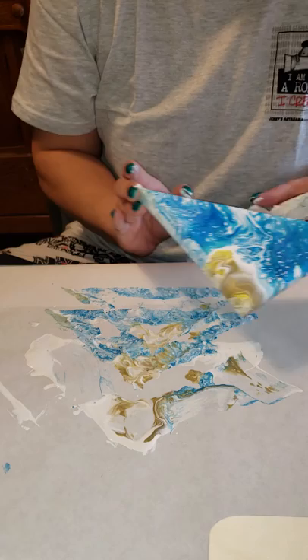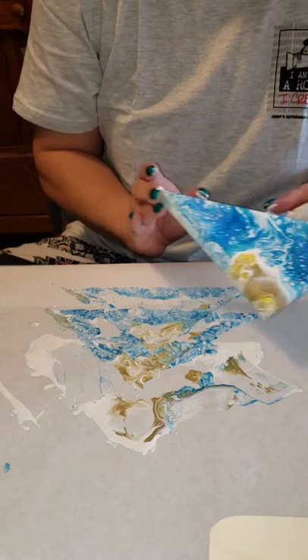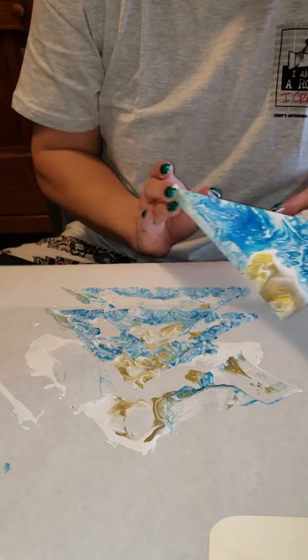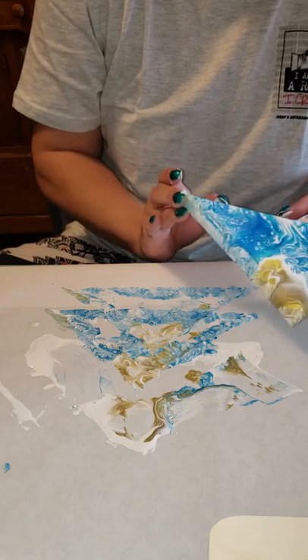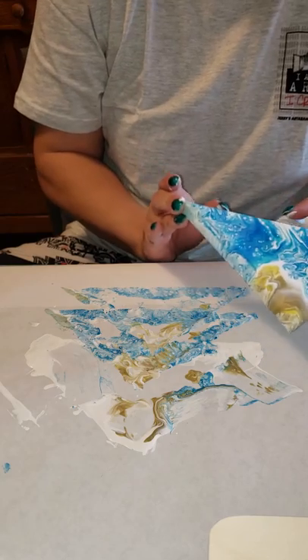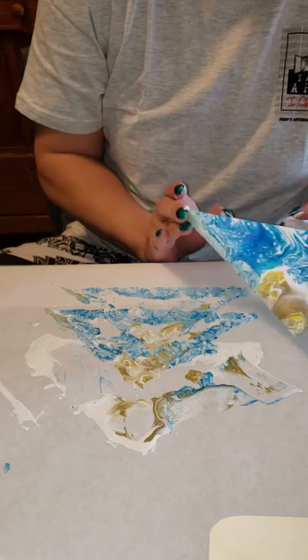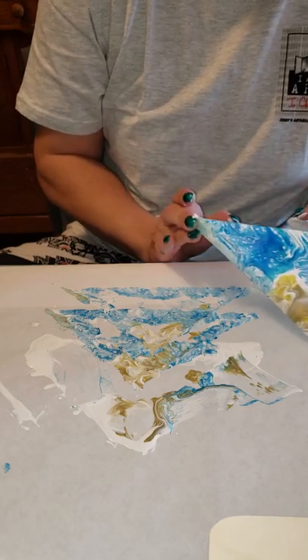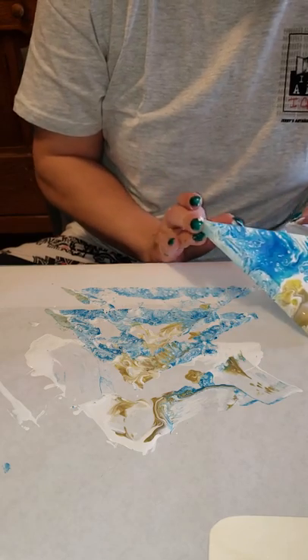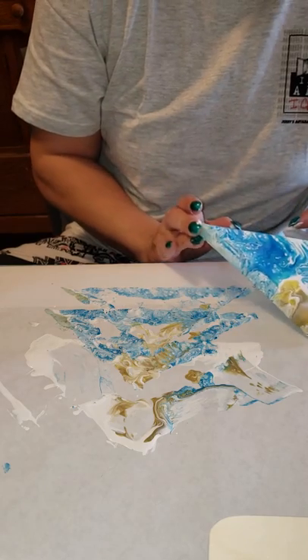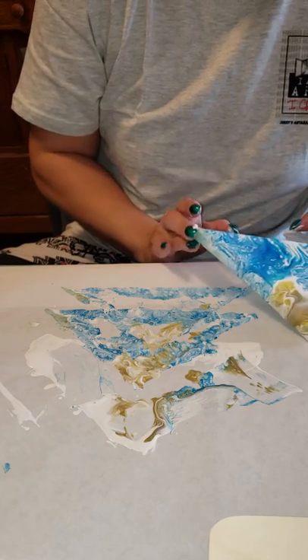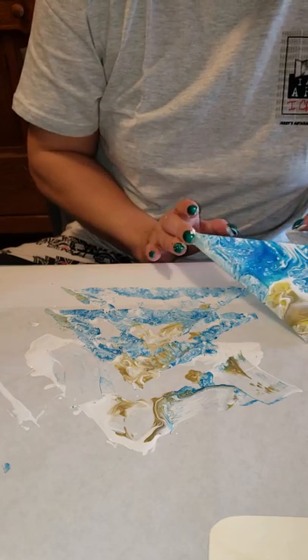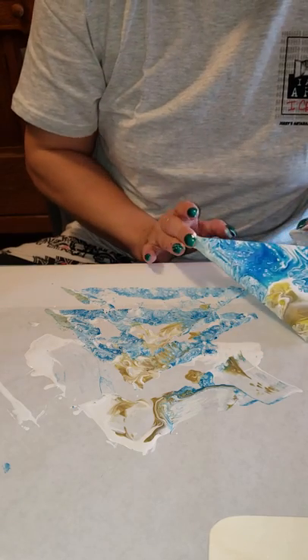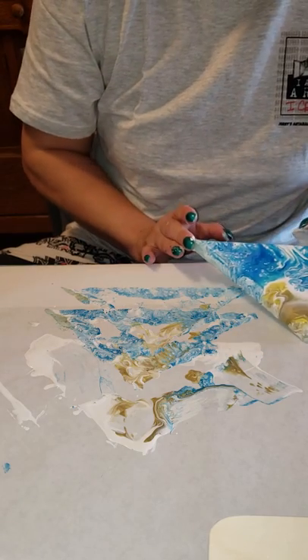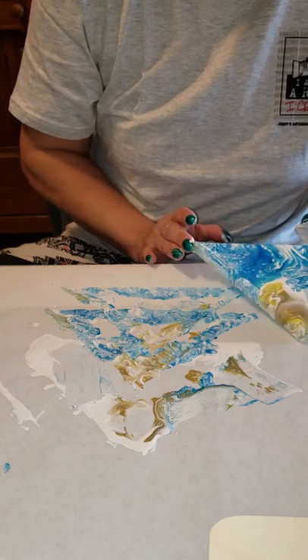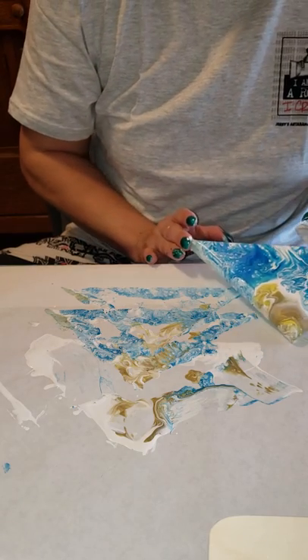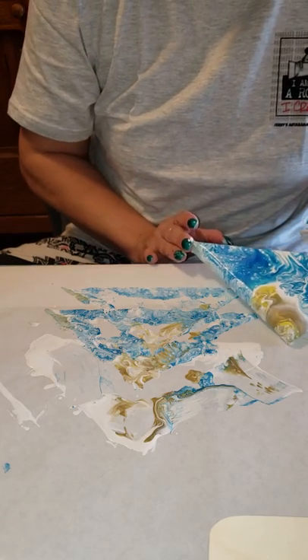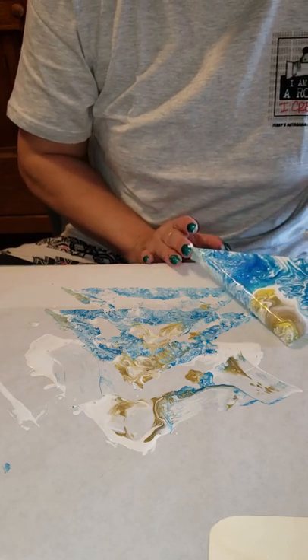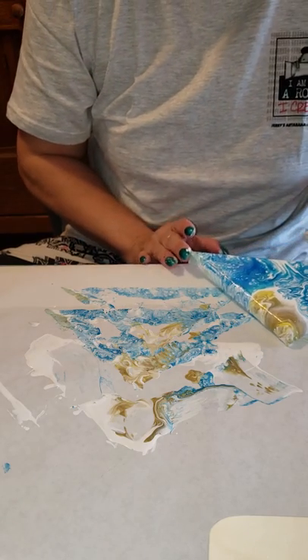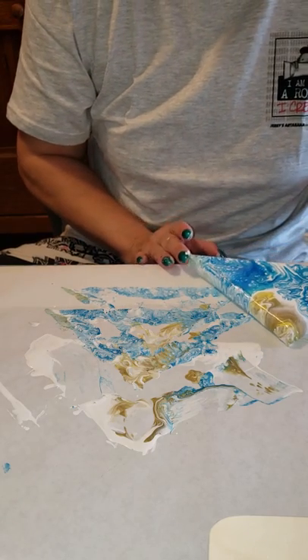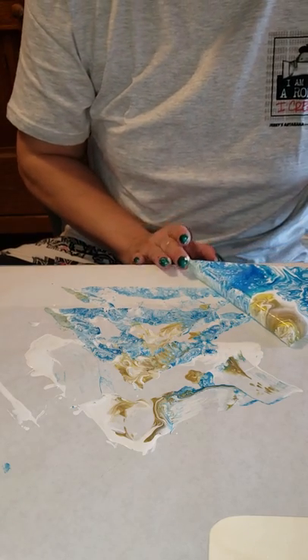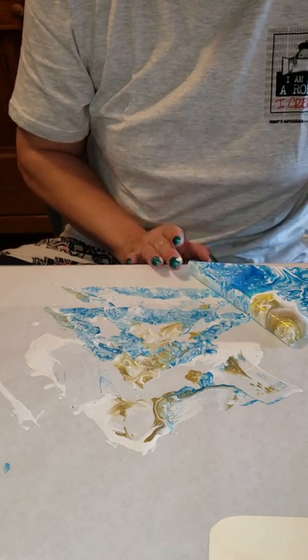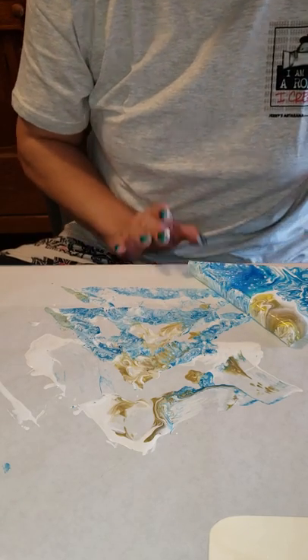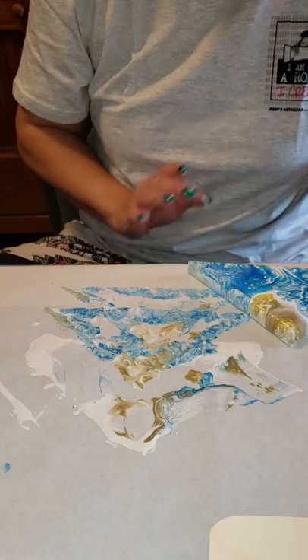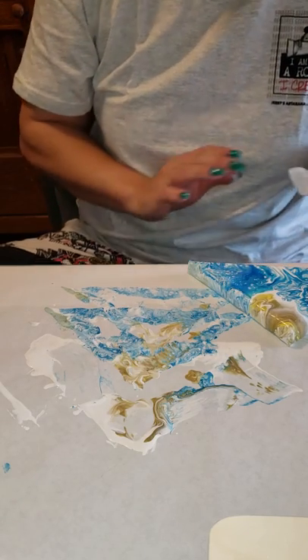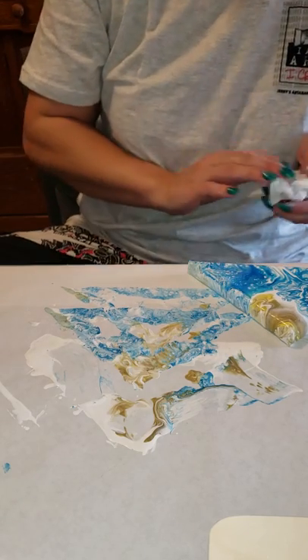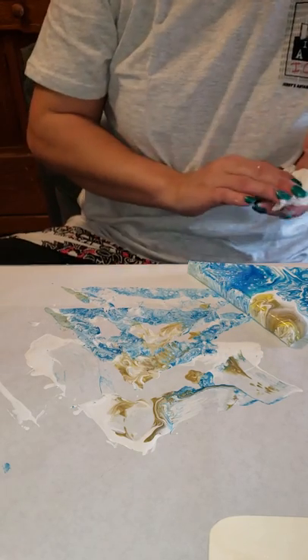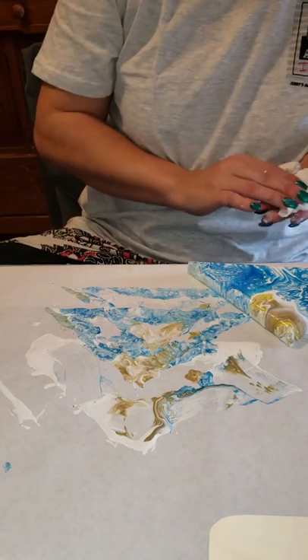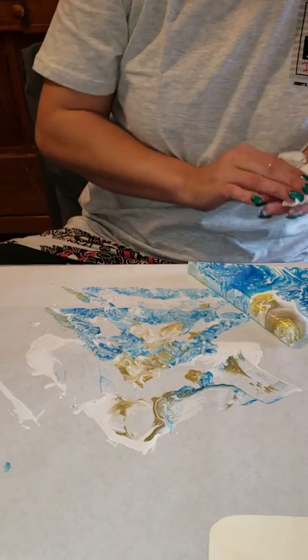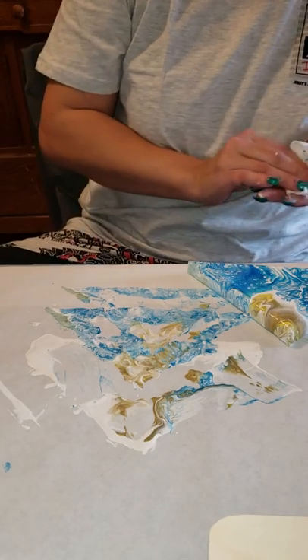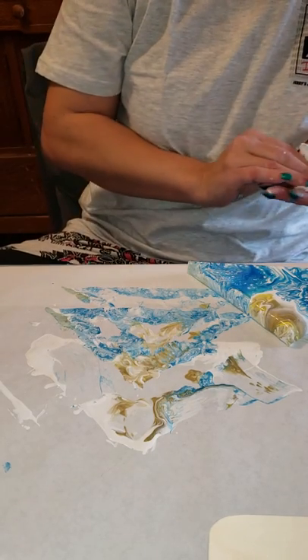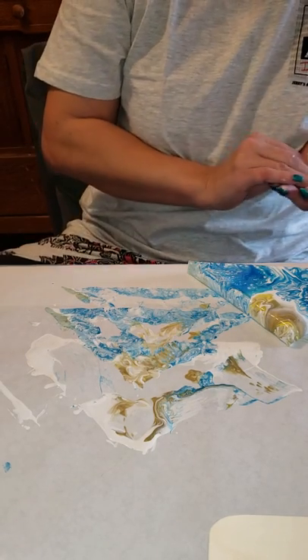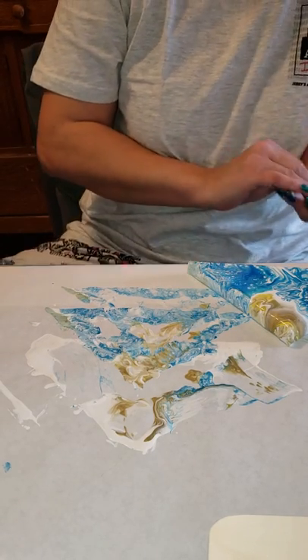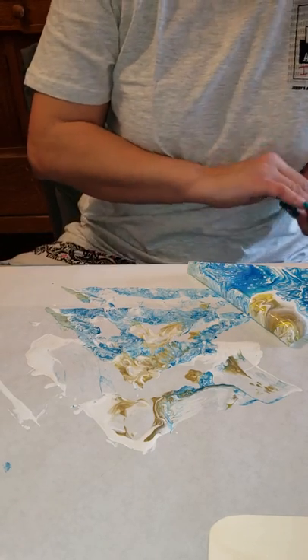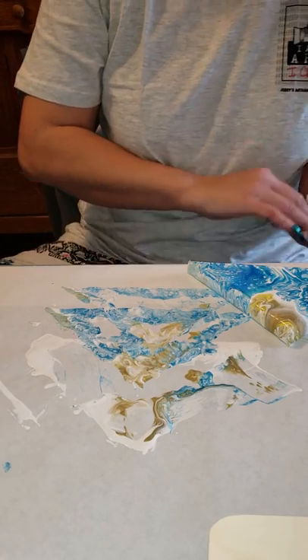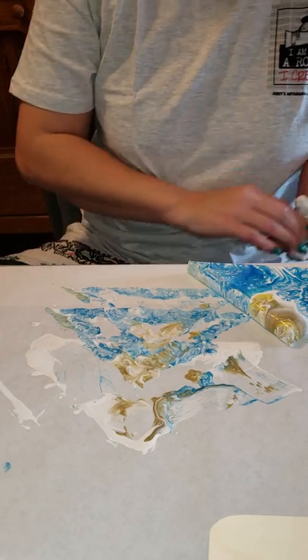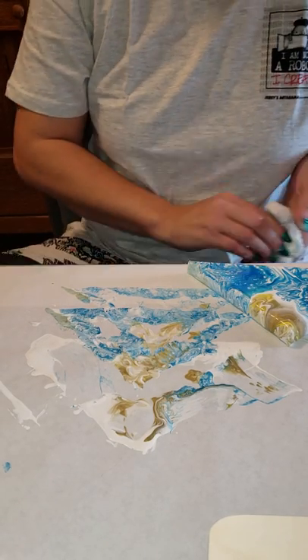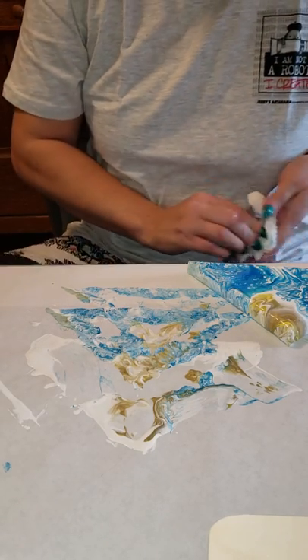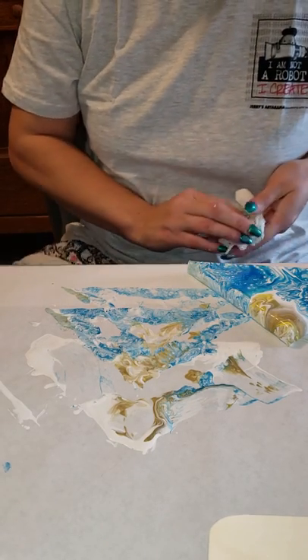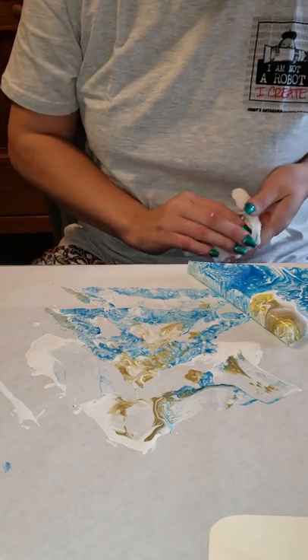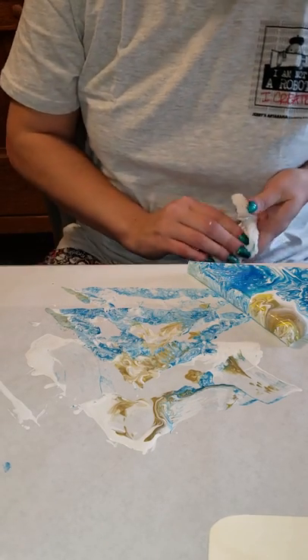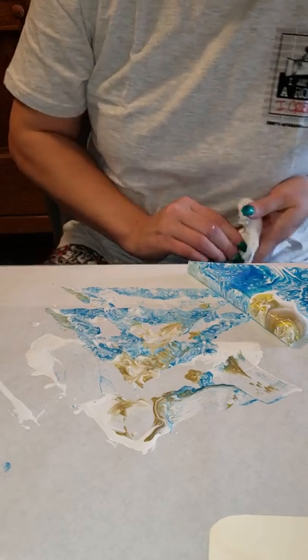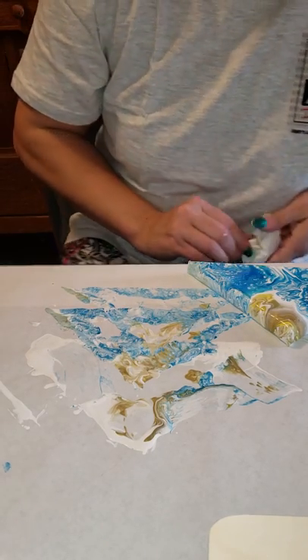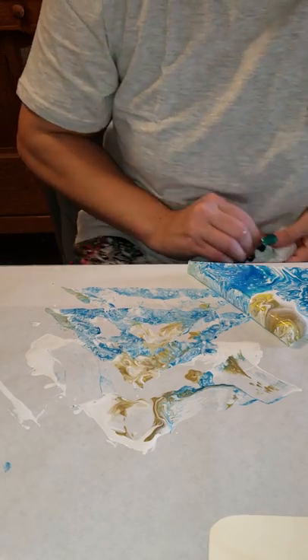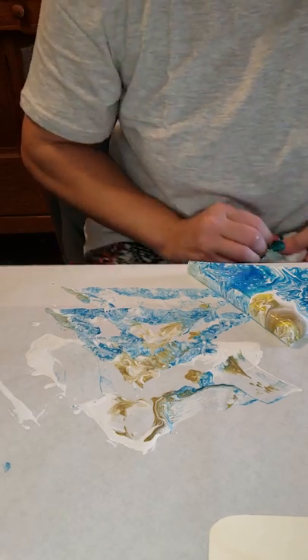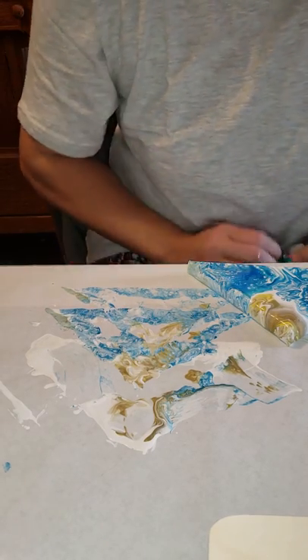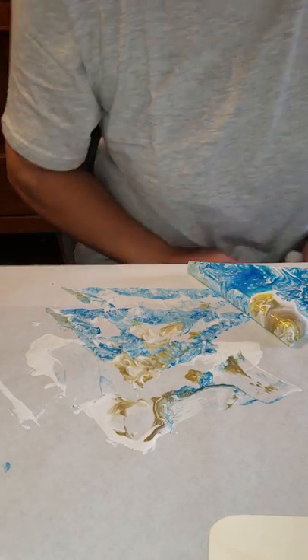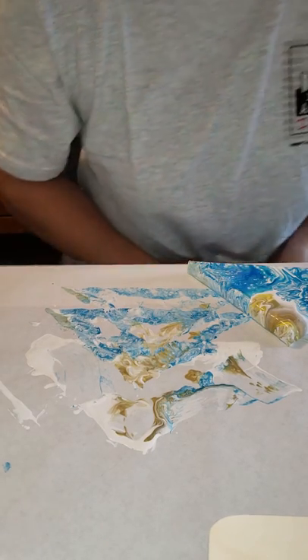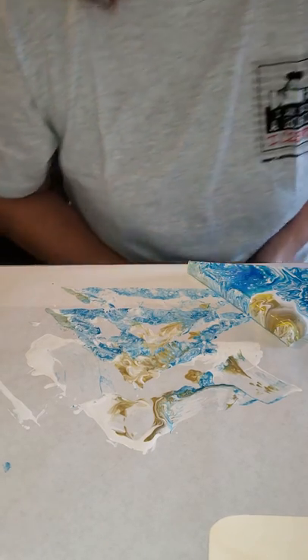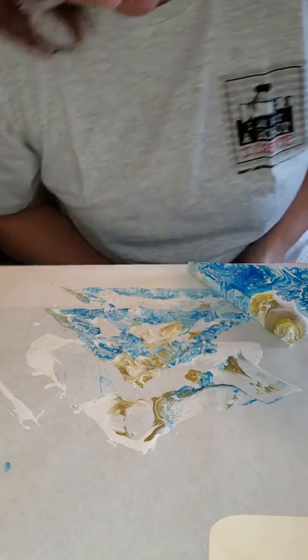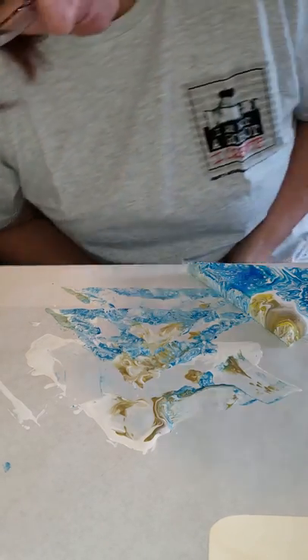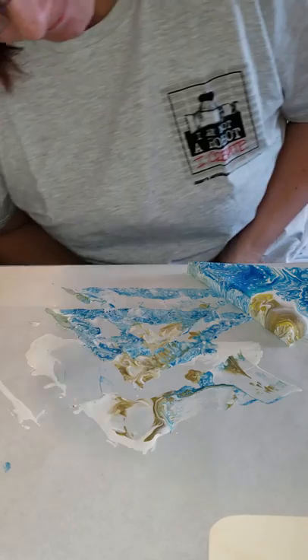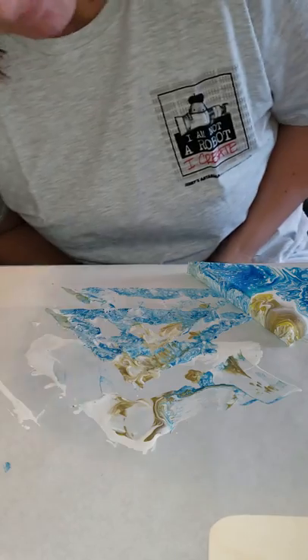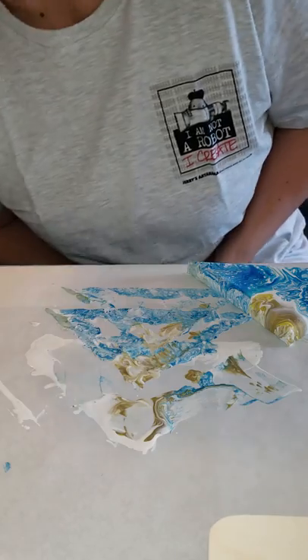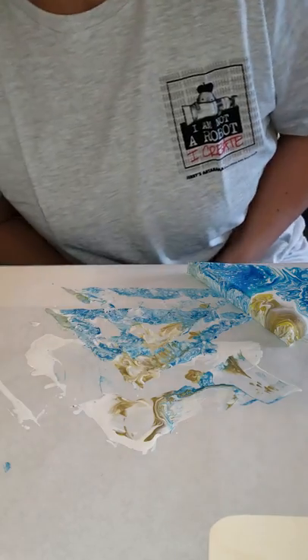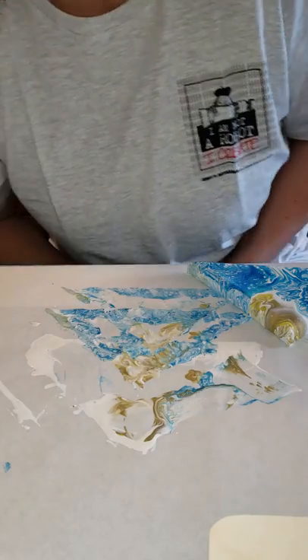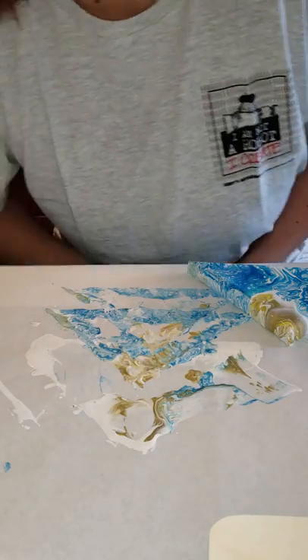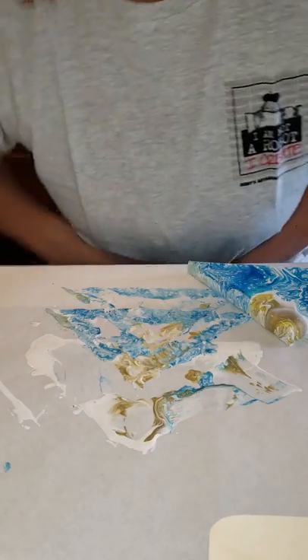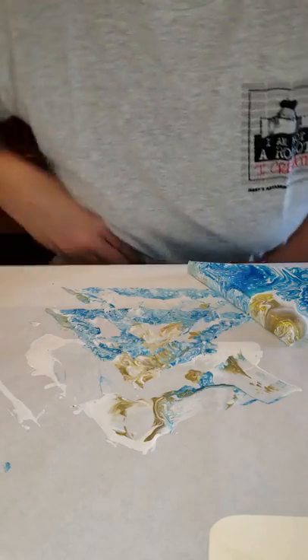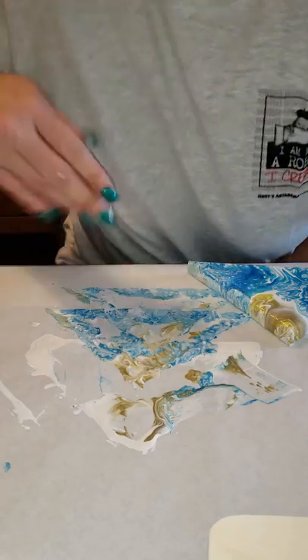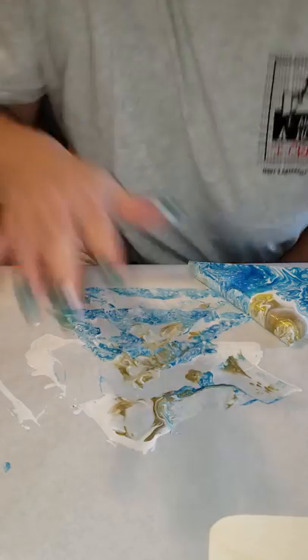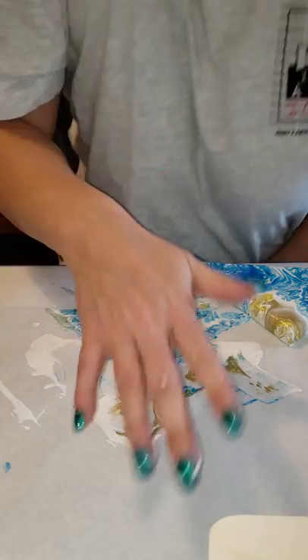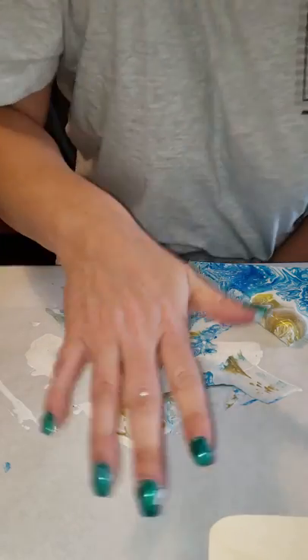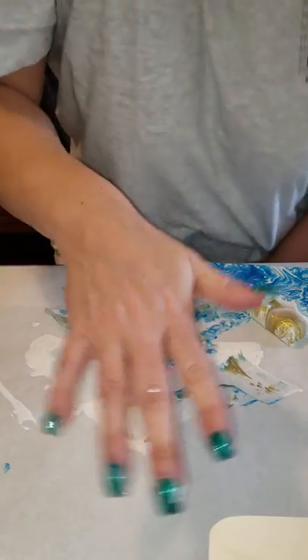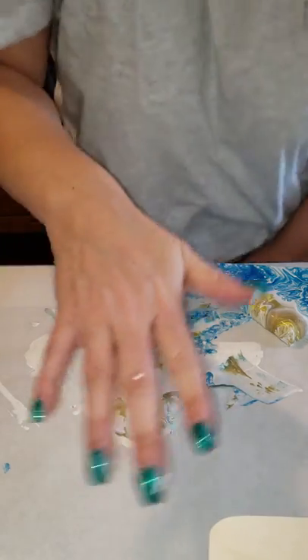I'll be letting this dry and getting all cleaned up. Thank you, bye.